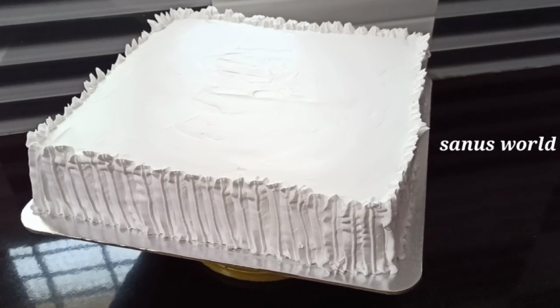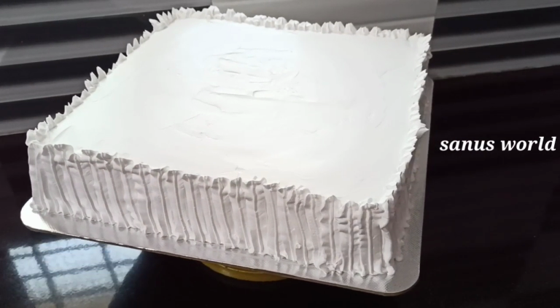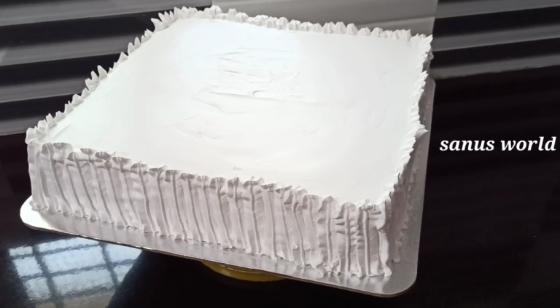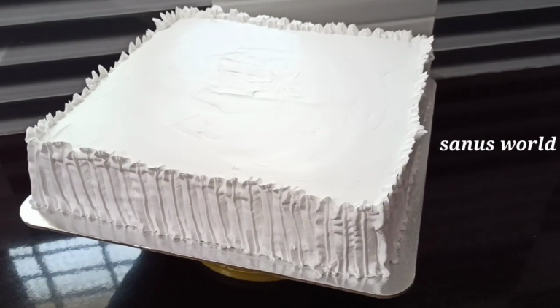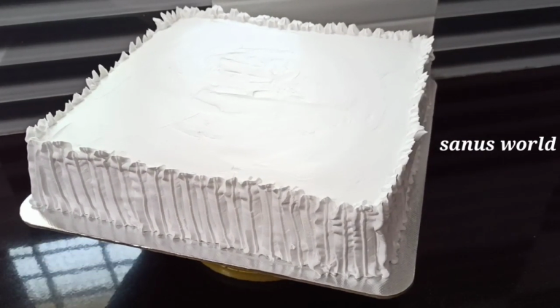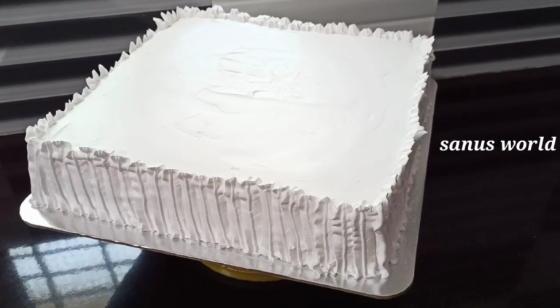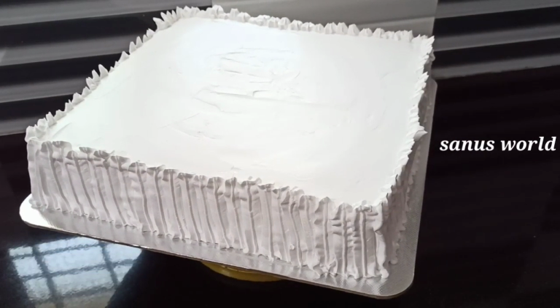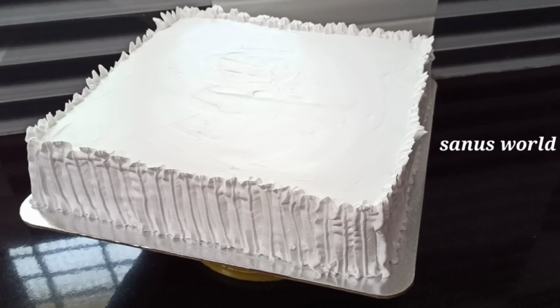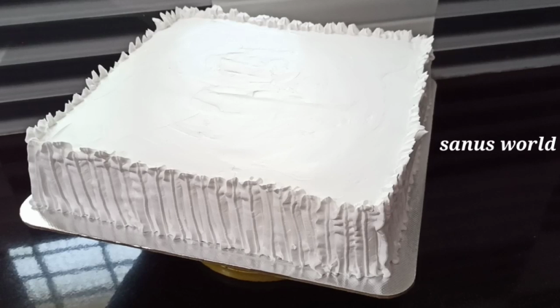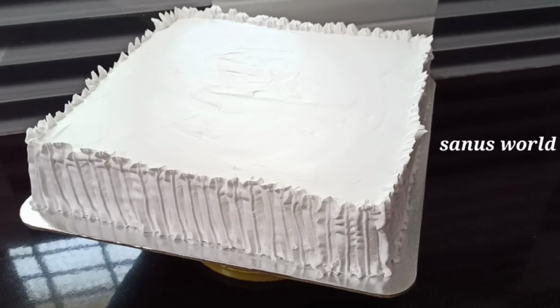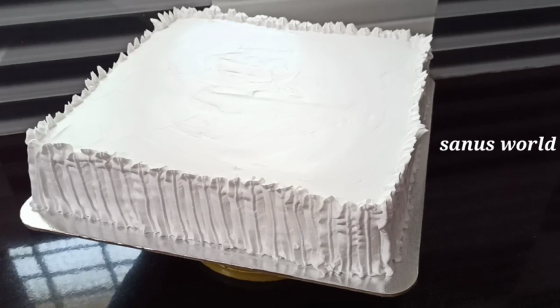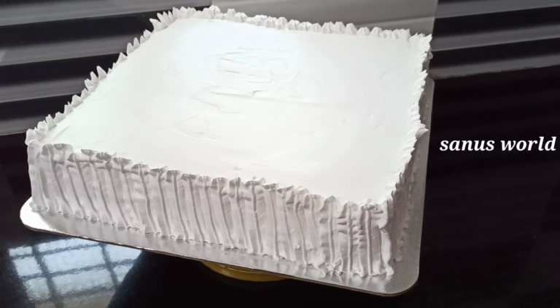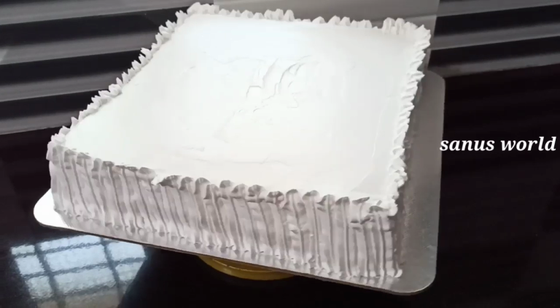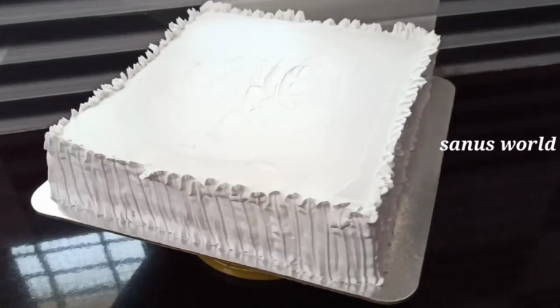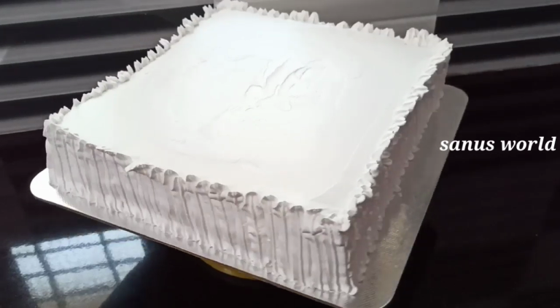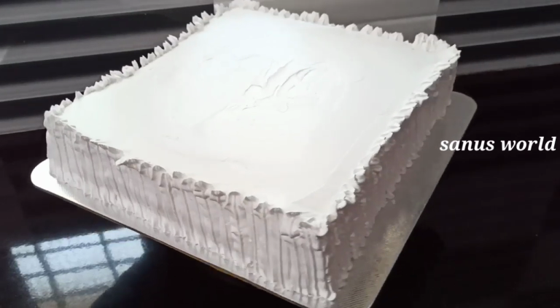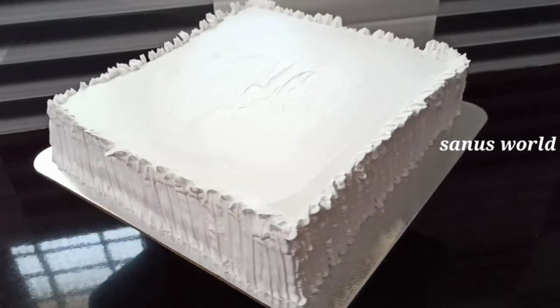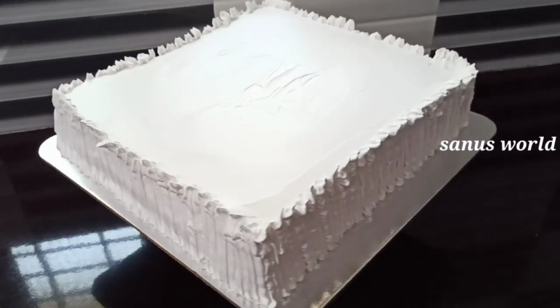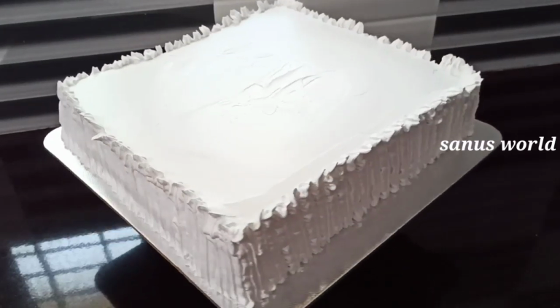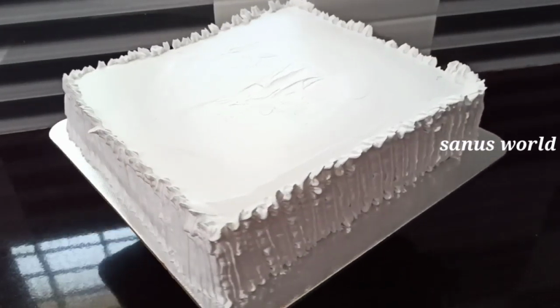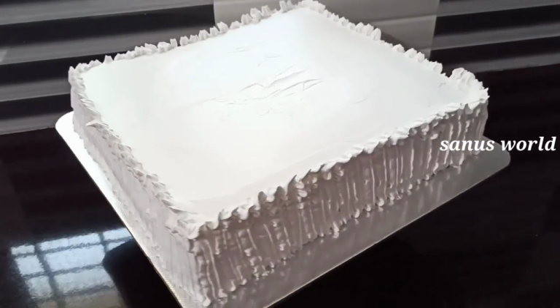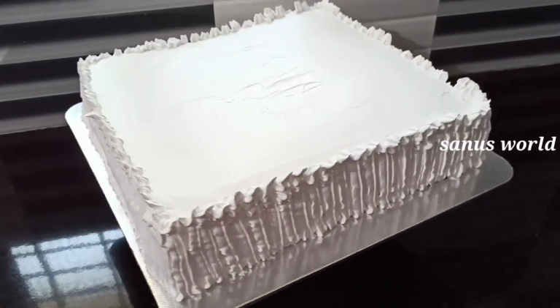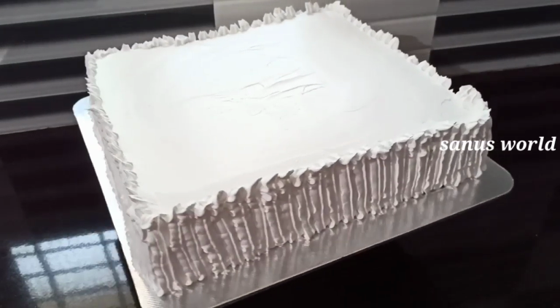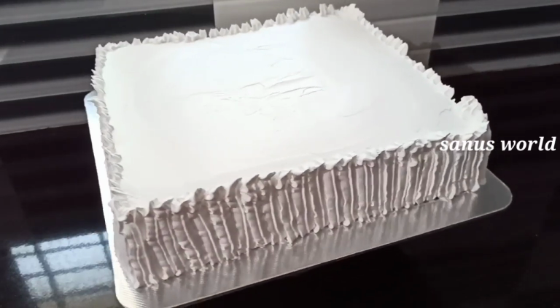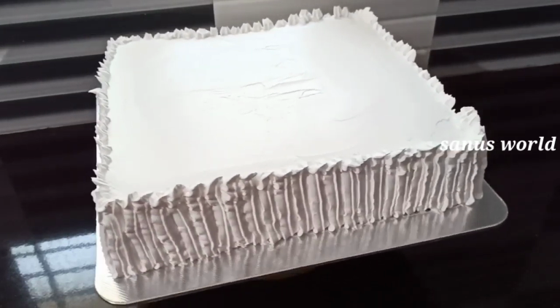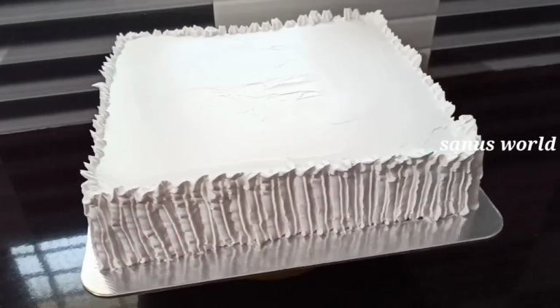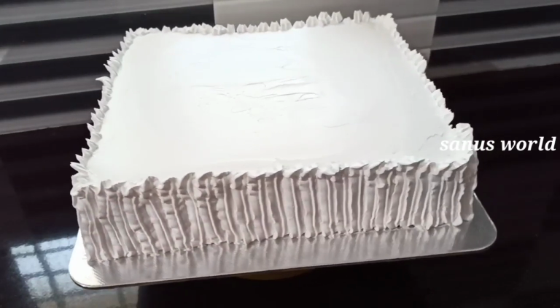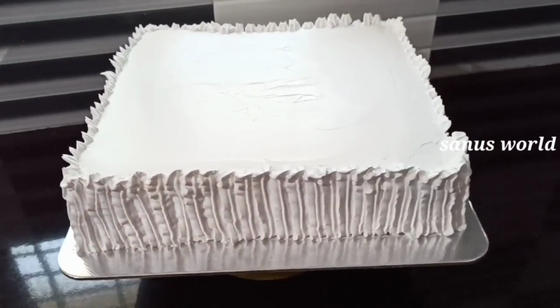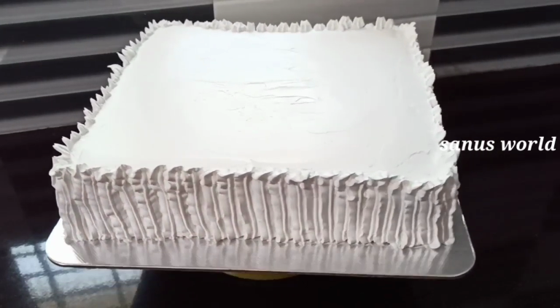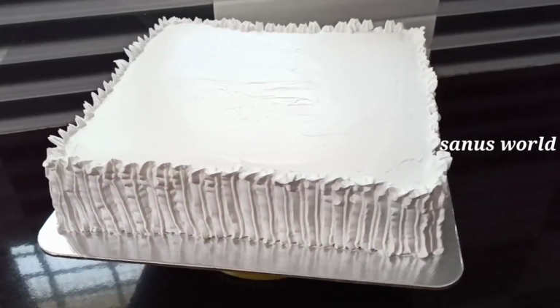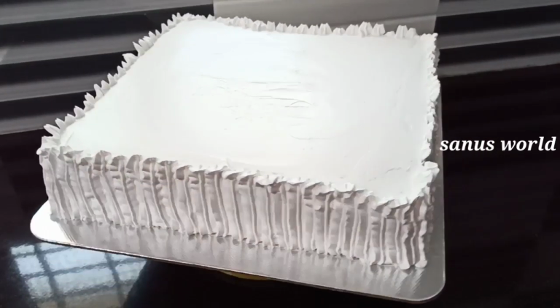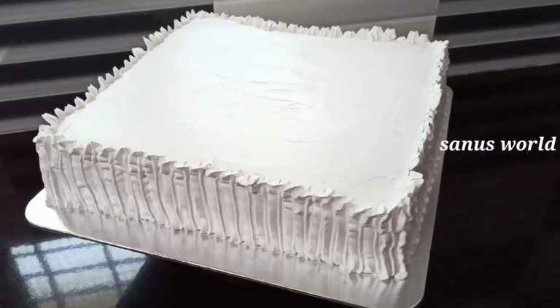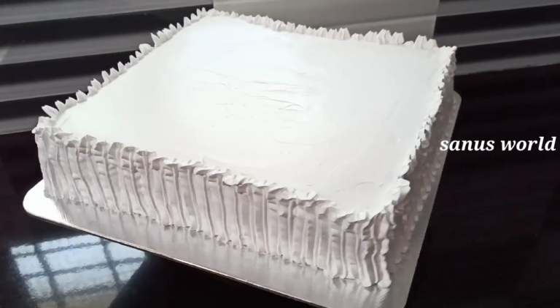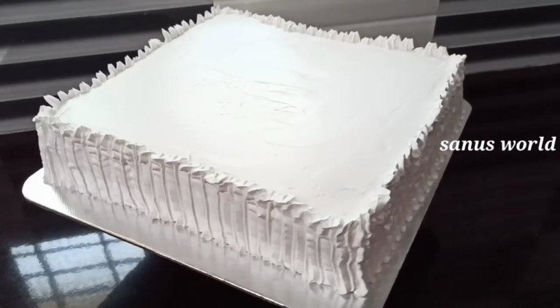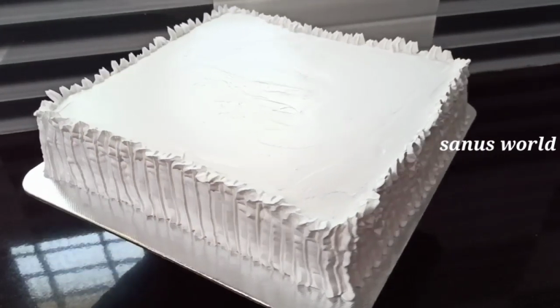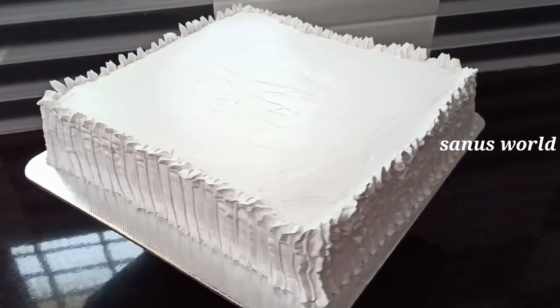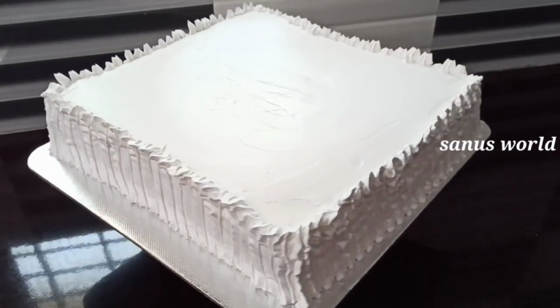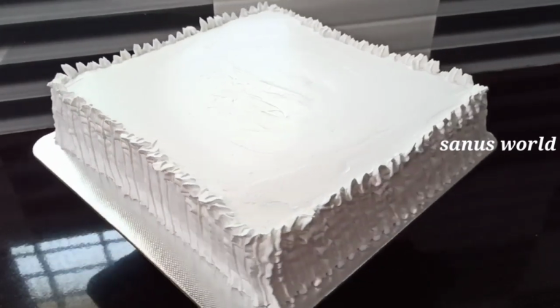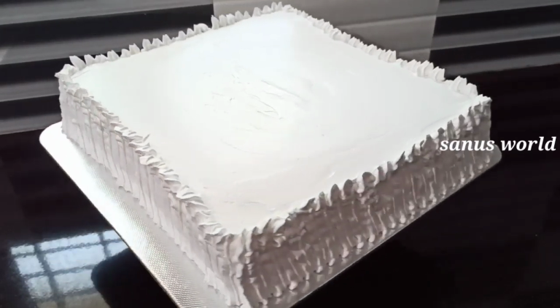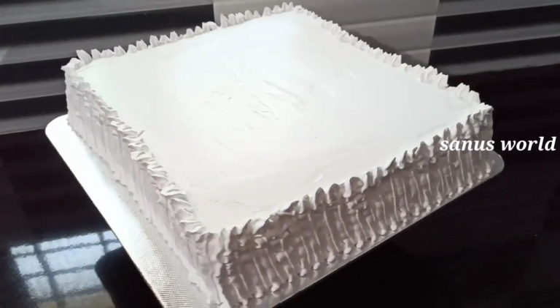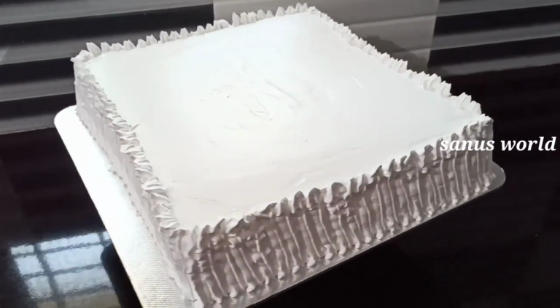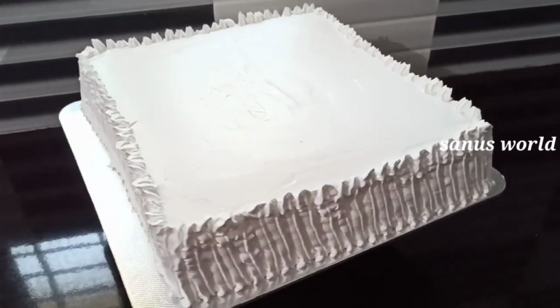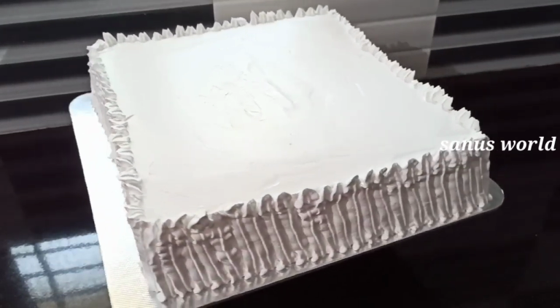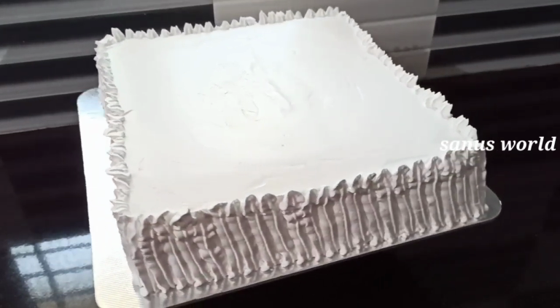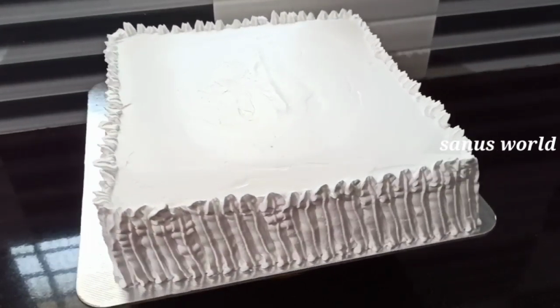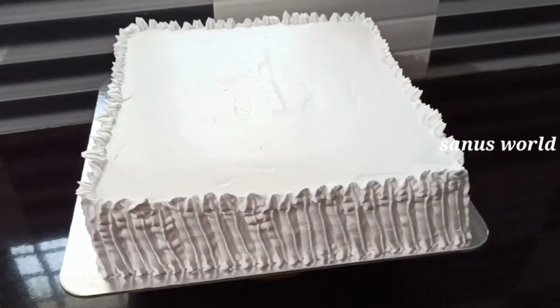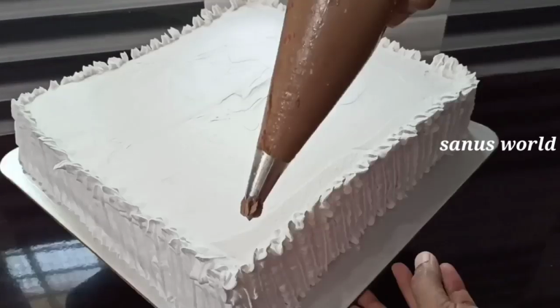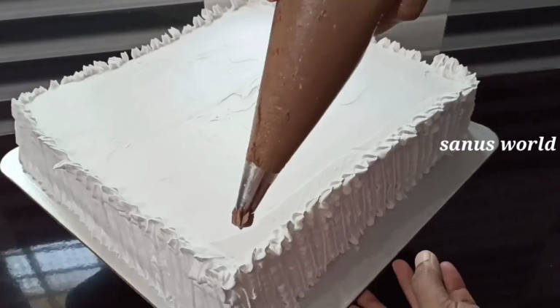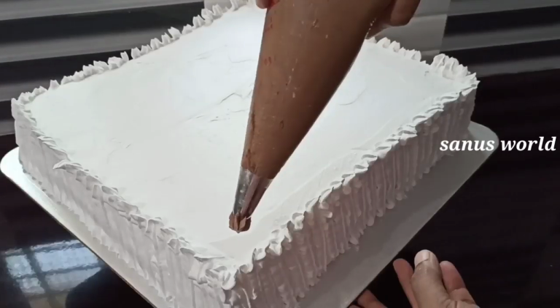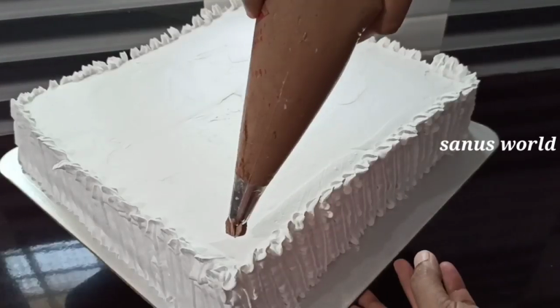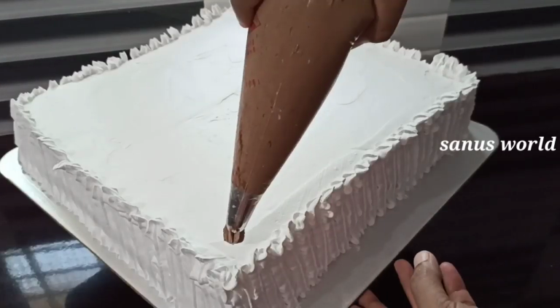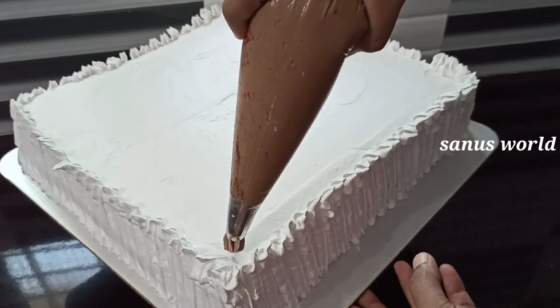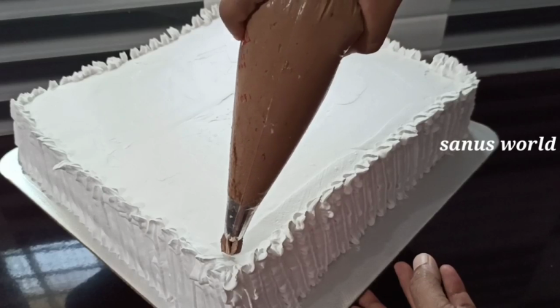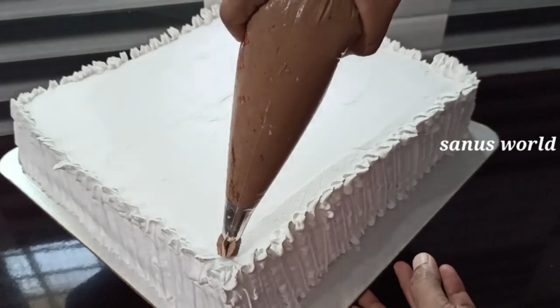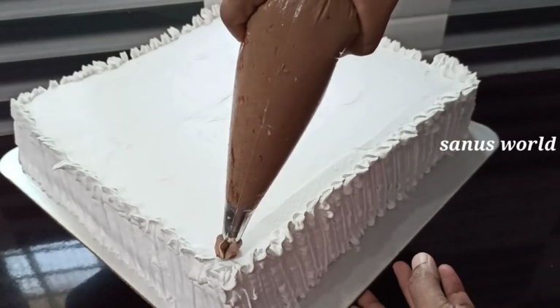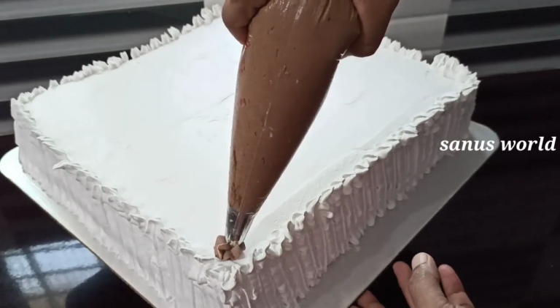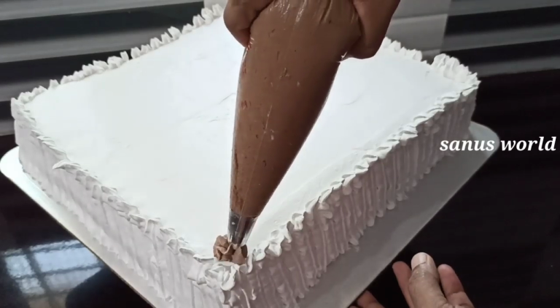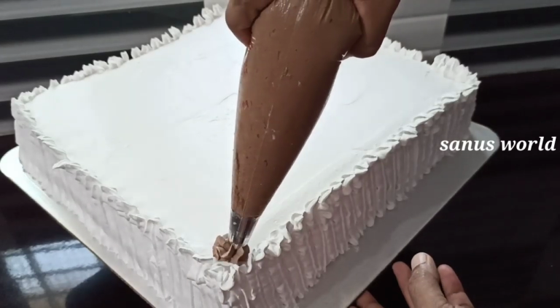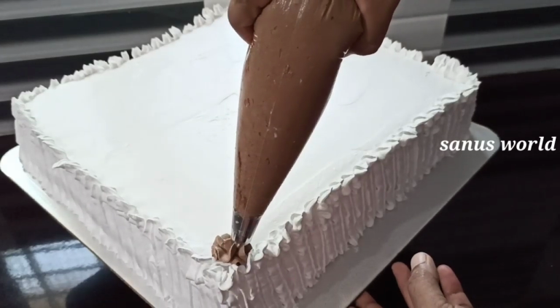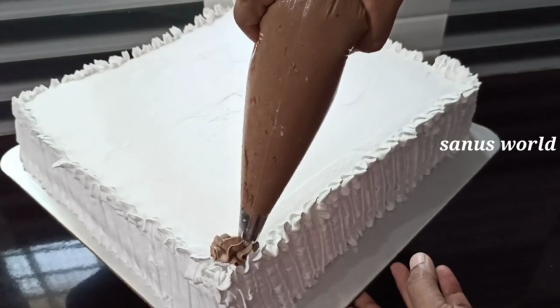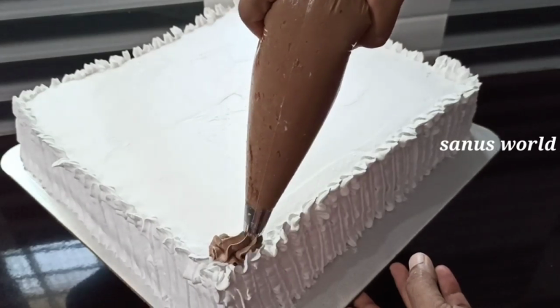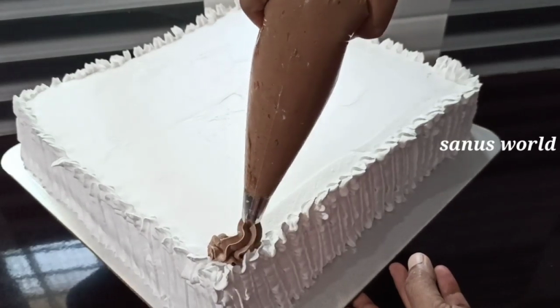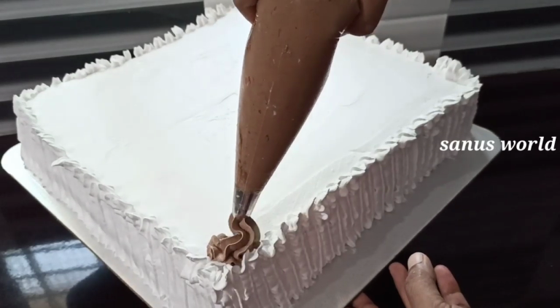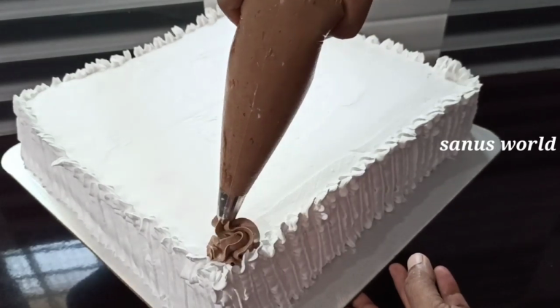Now, add the cake to the leaf nozzle. Add the rosette to the bottom of the cake.